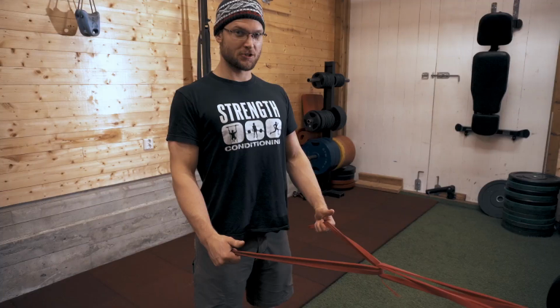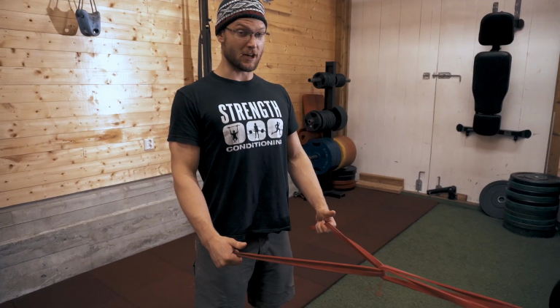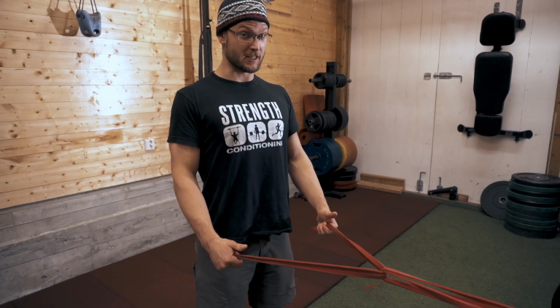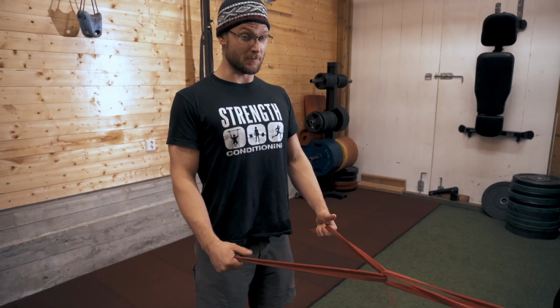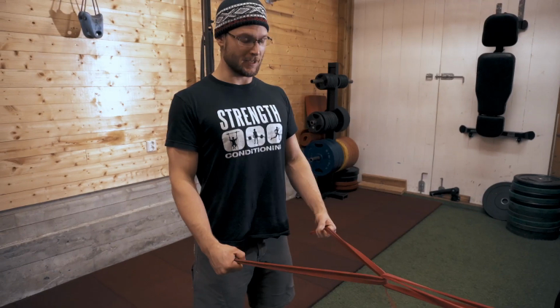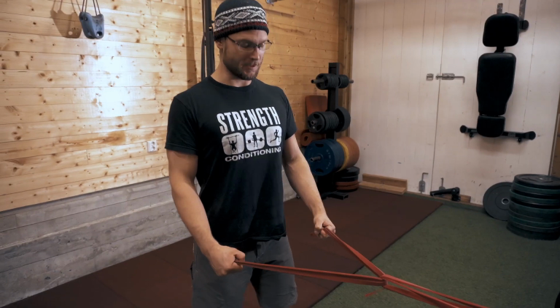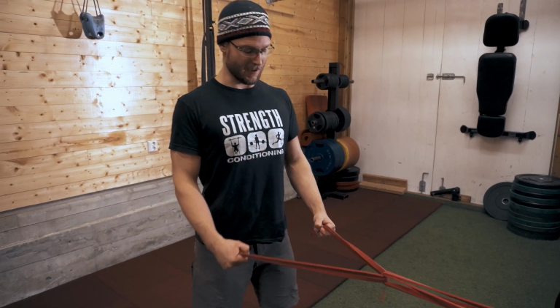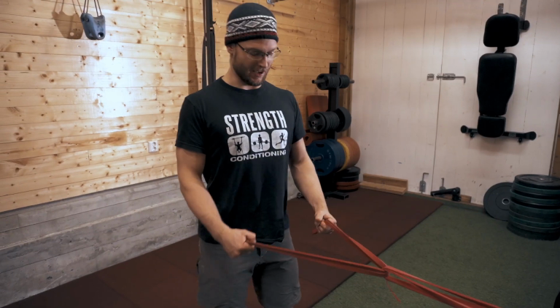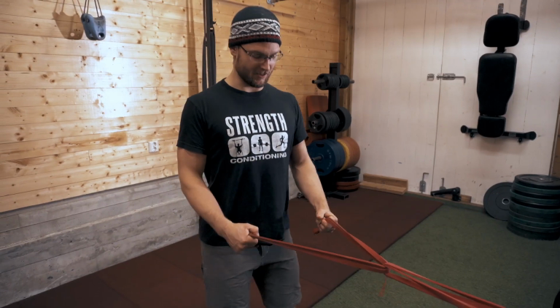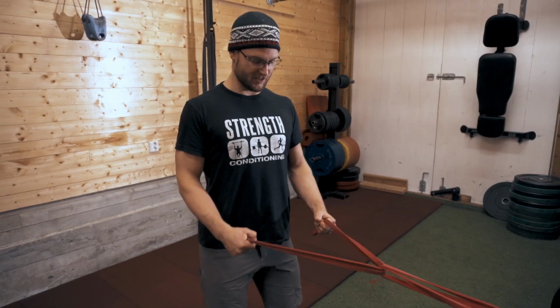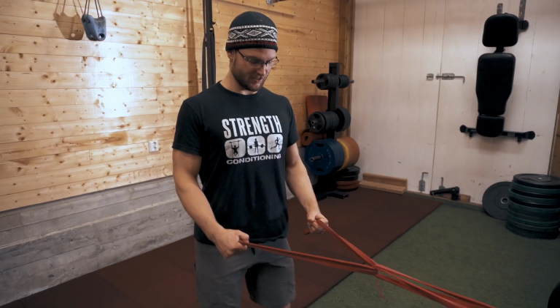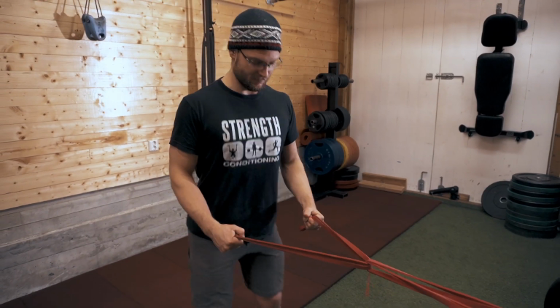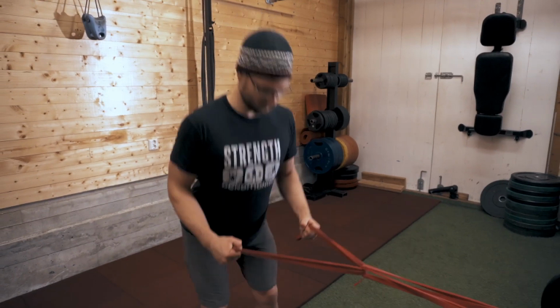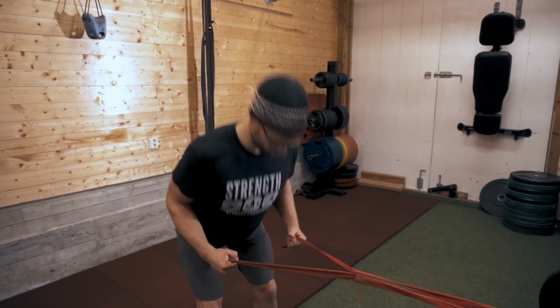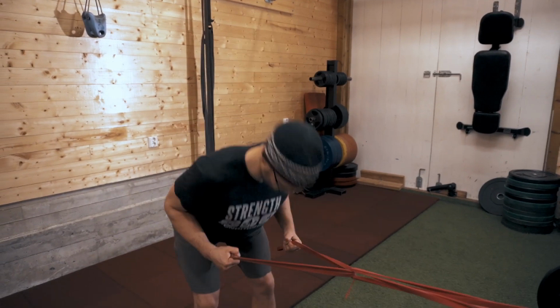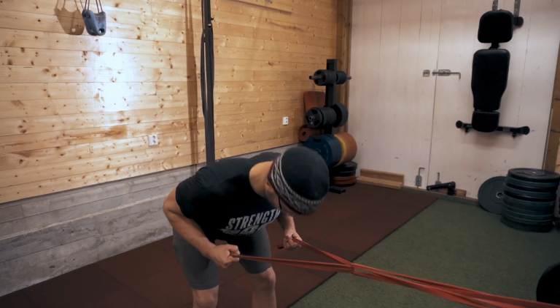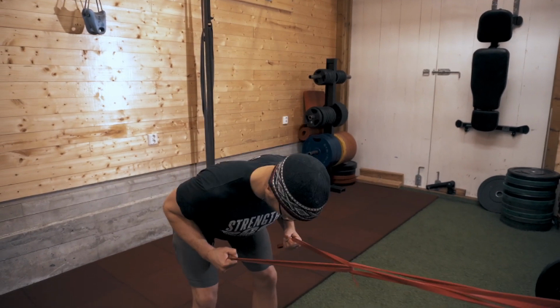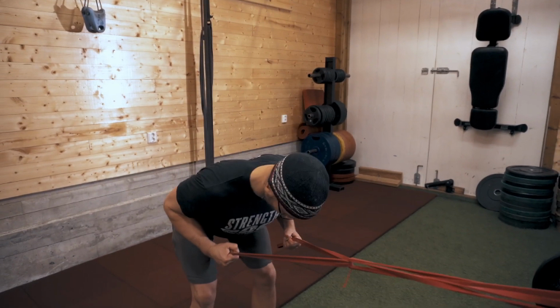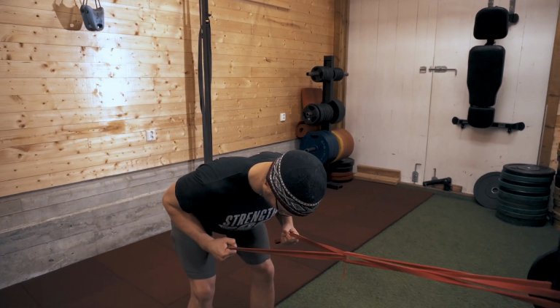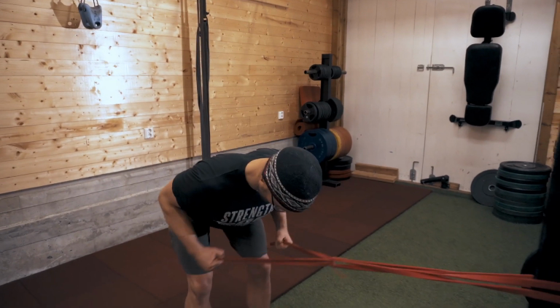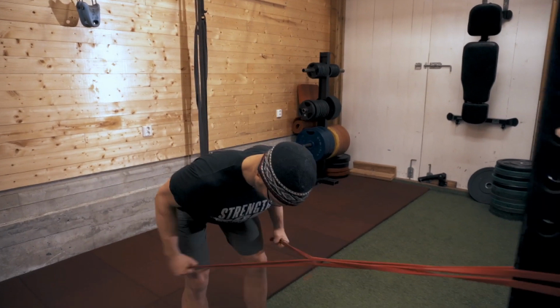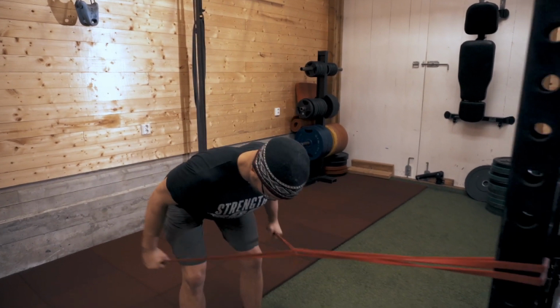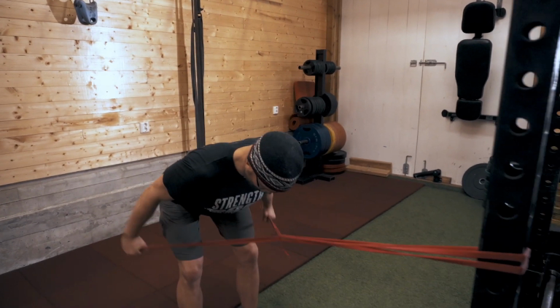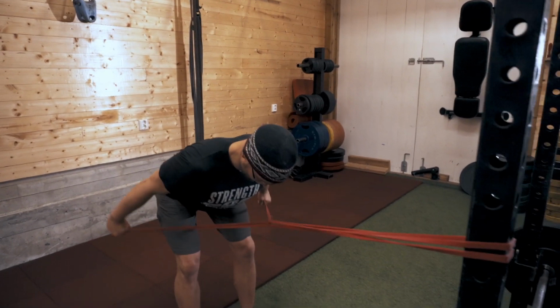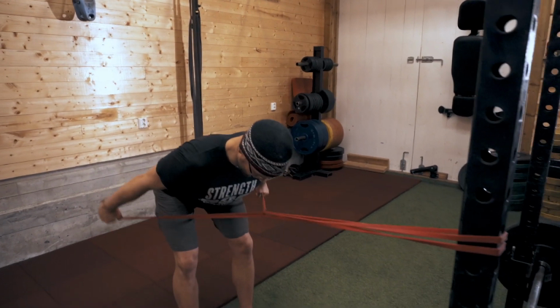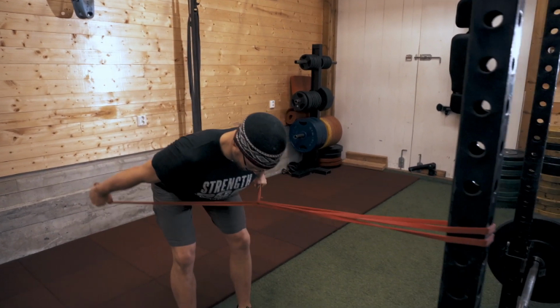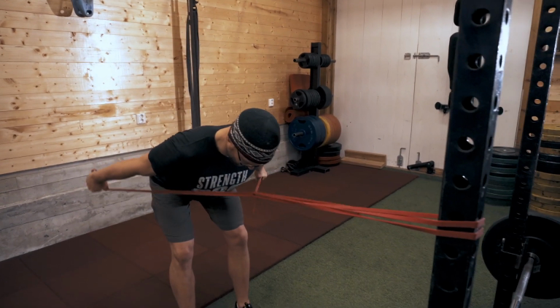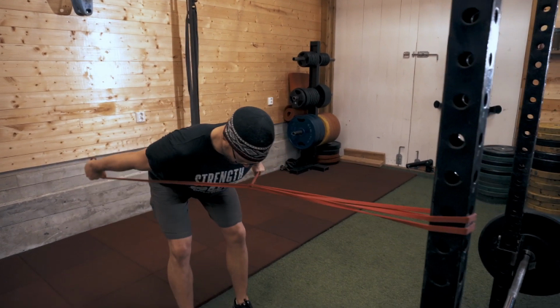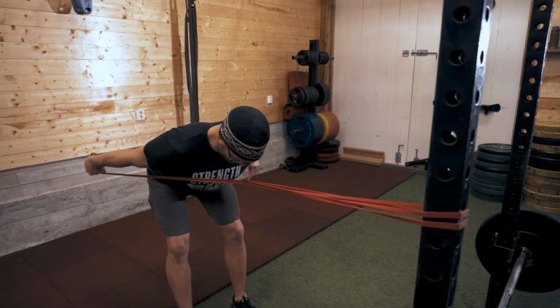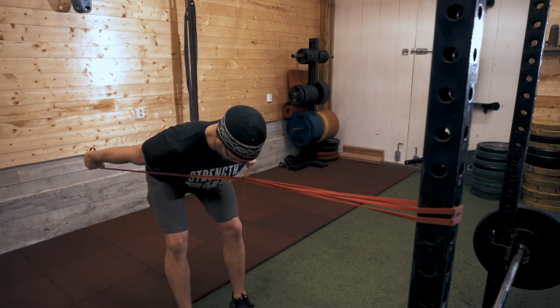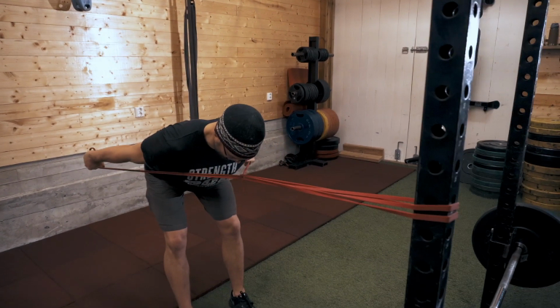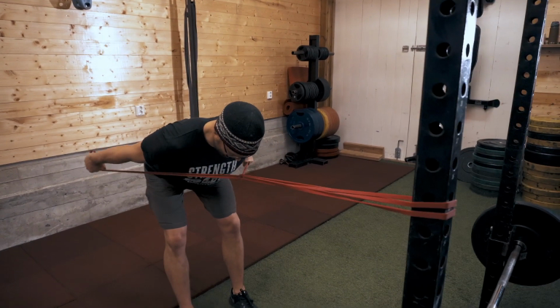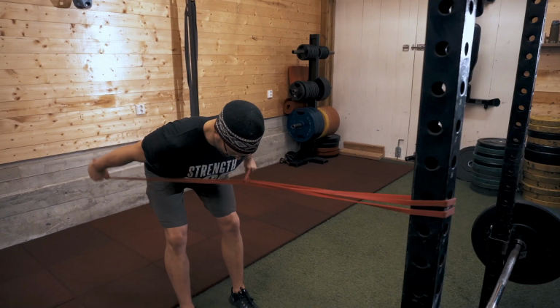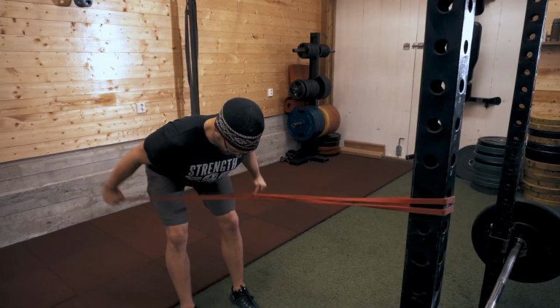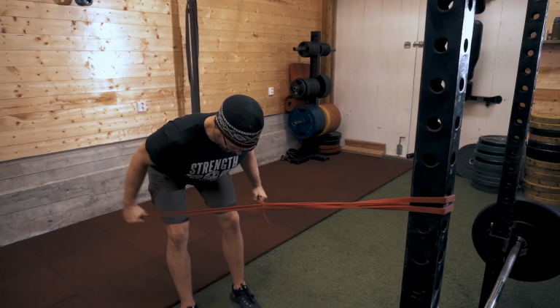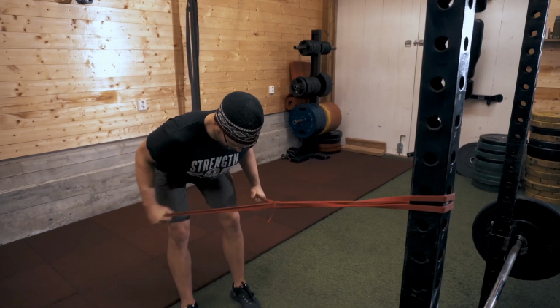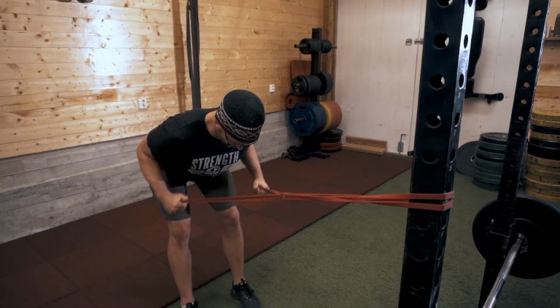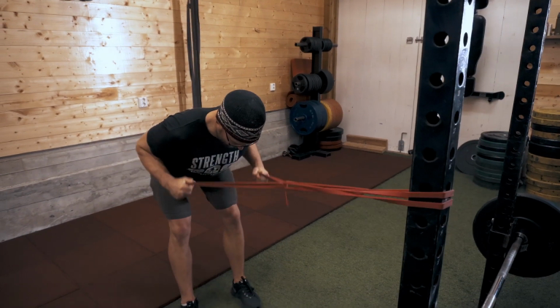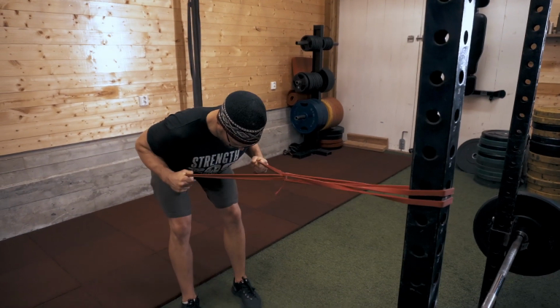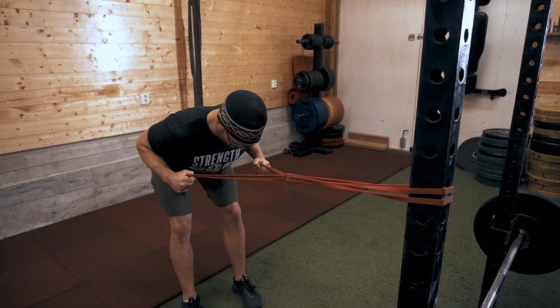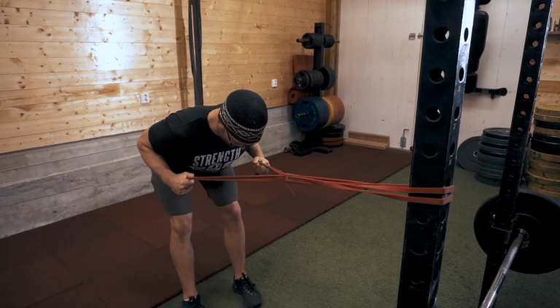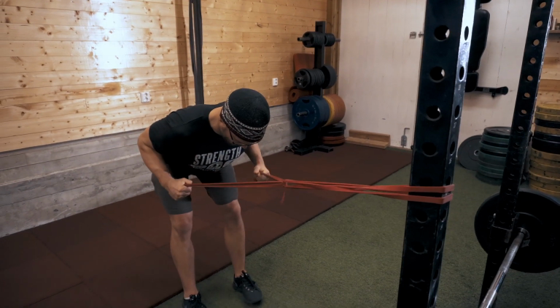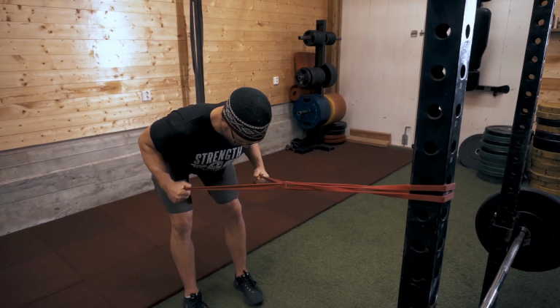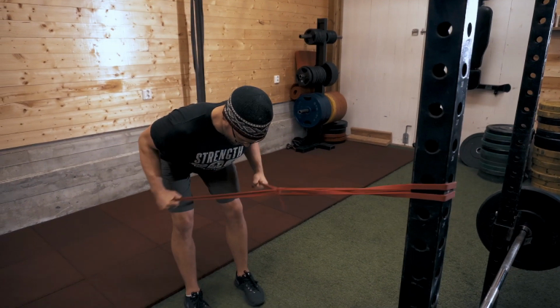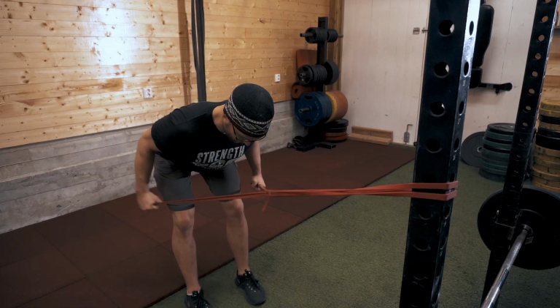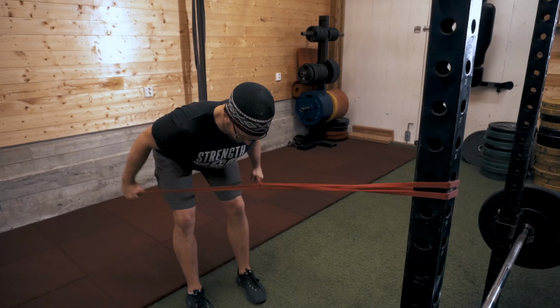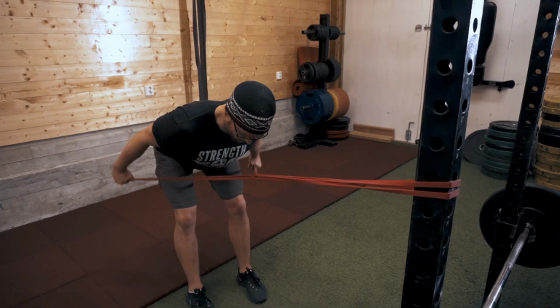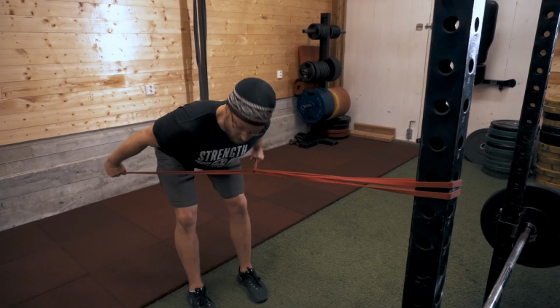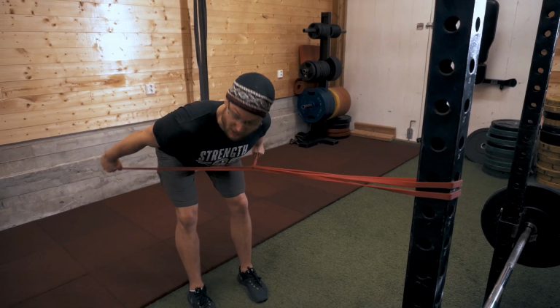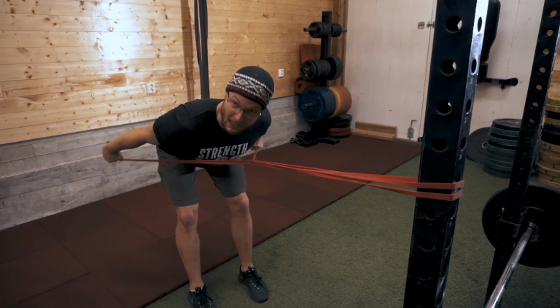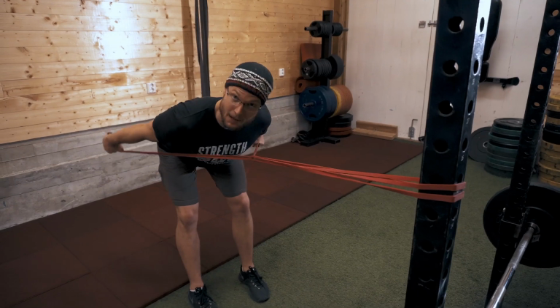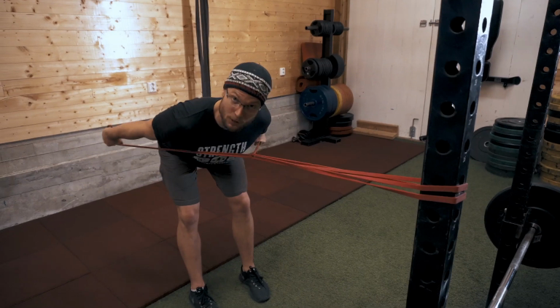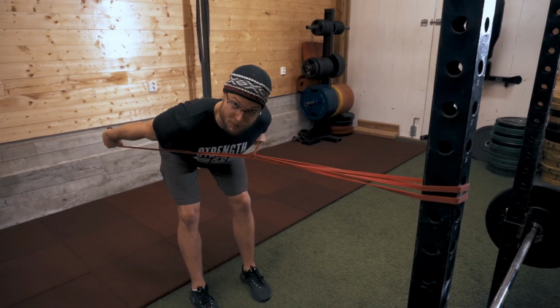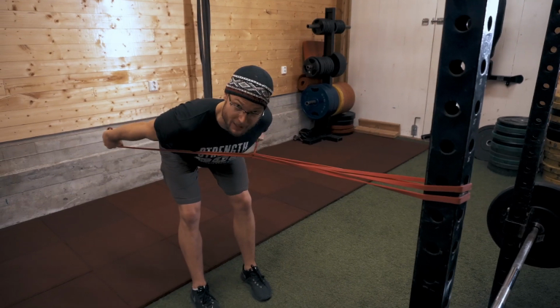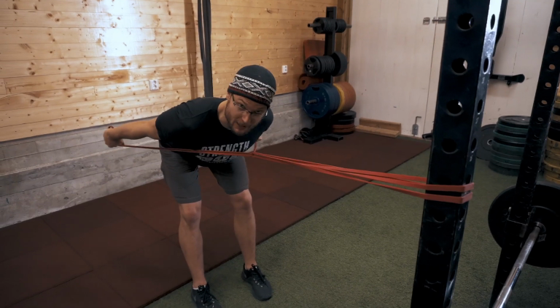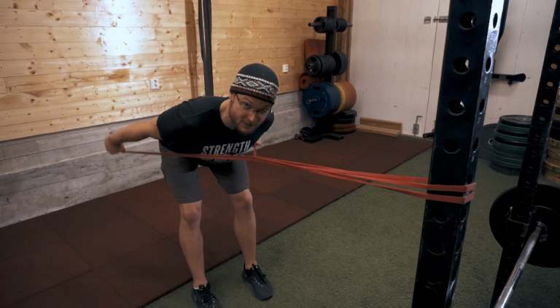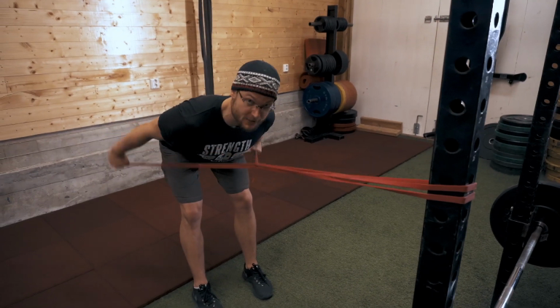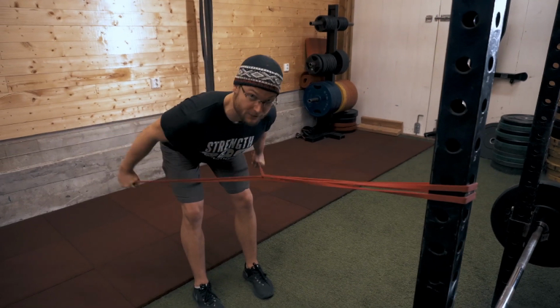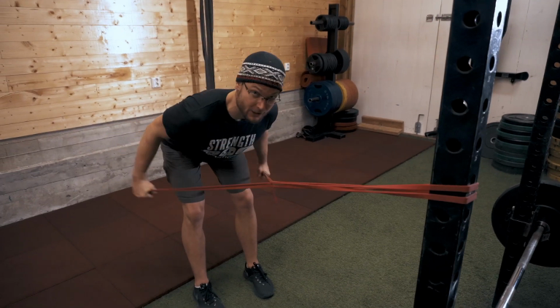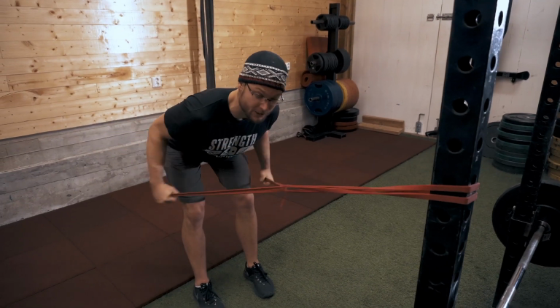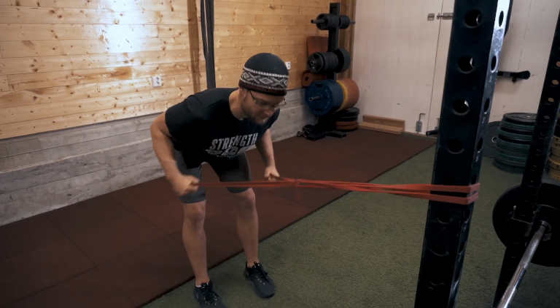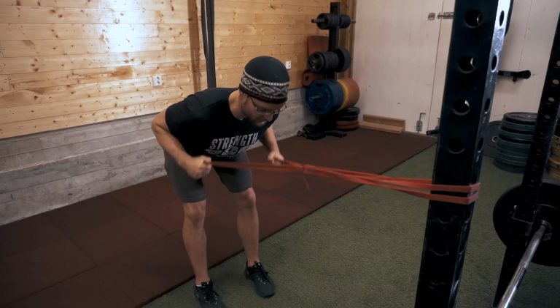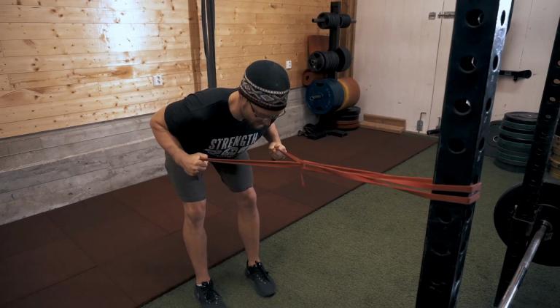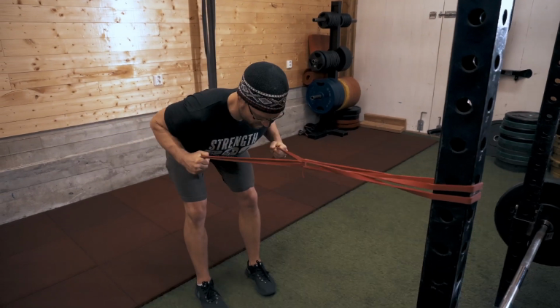Tricep Kickbacks. If you do this with dumbbells, I will judge you harshly, but with a cable or bands, they're very effective.